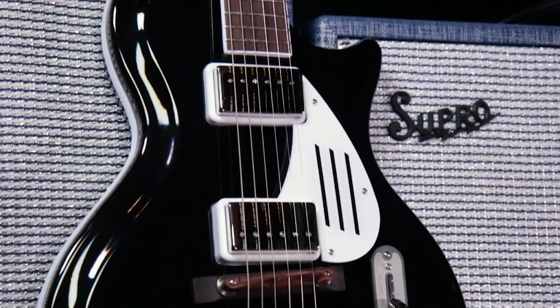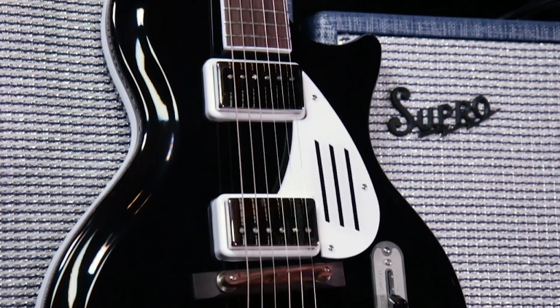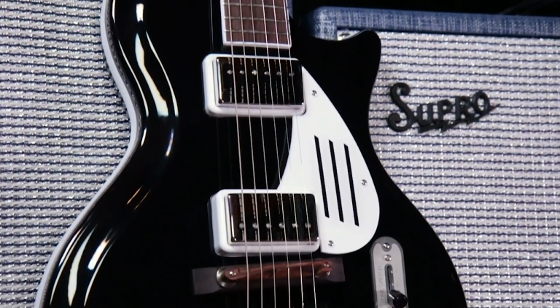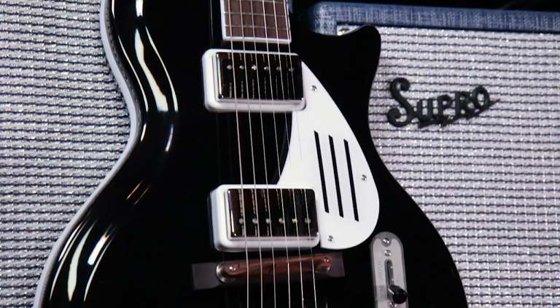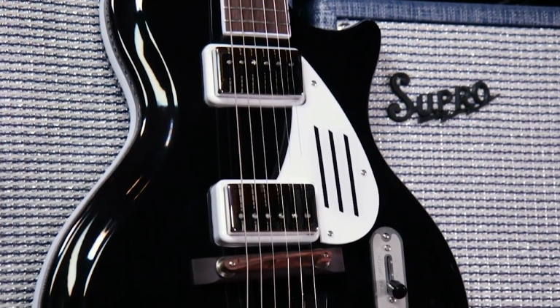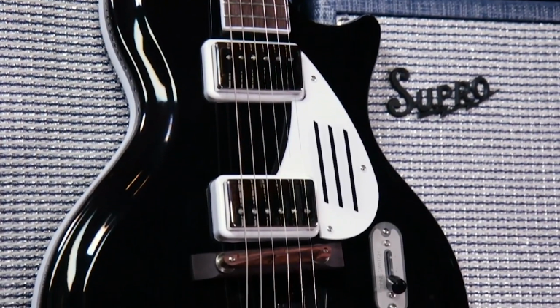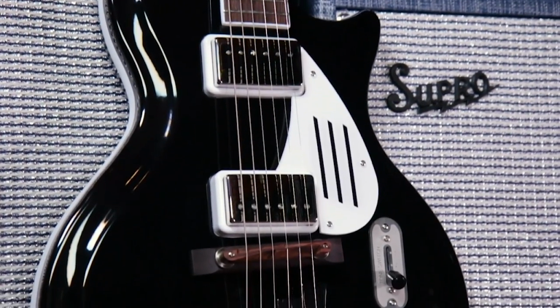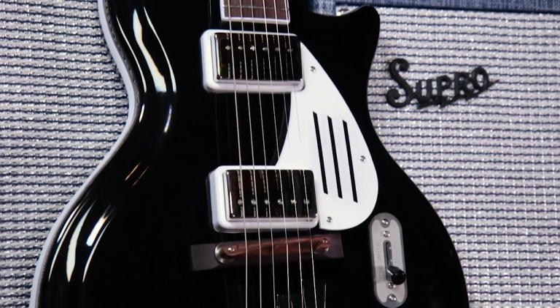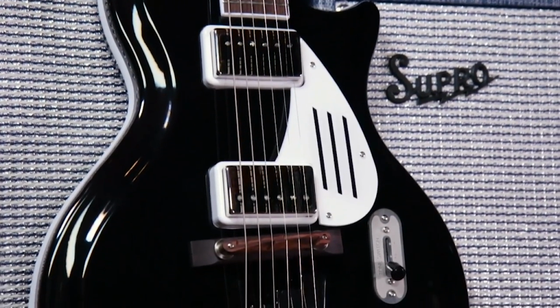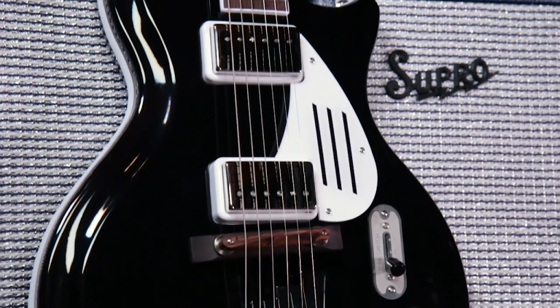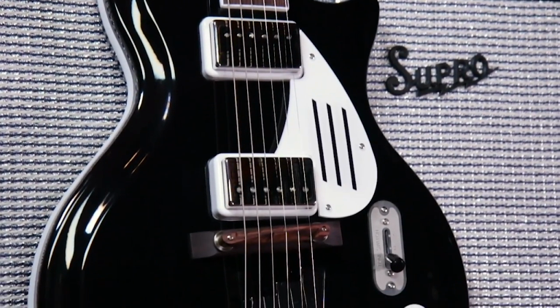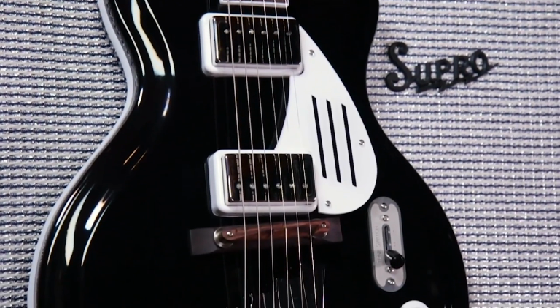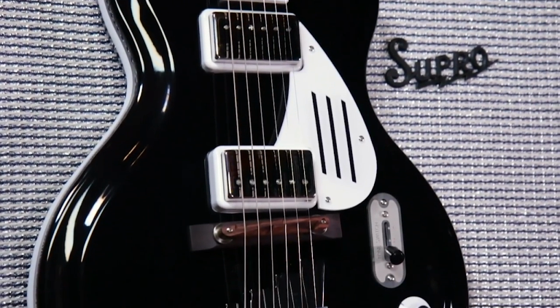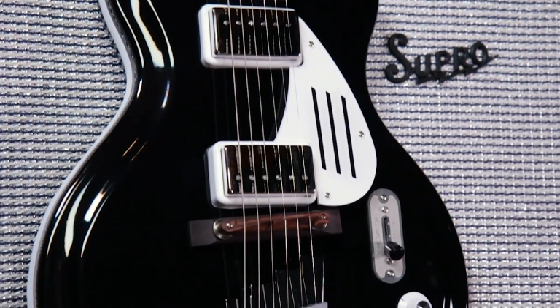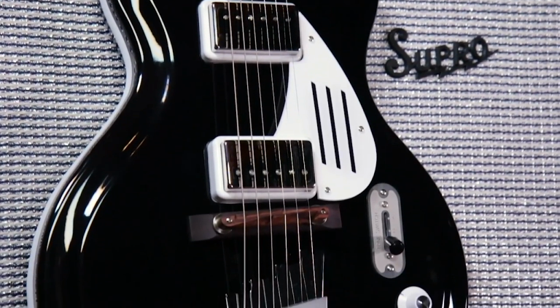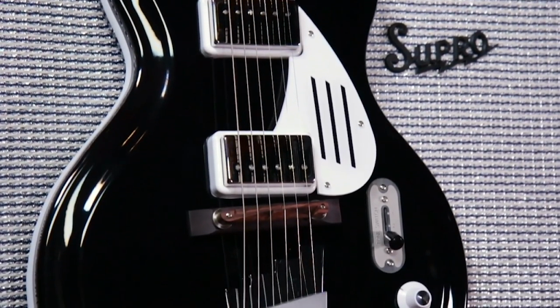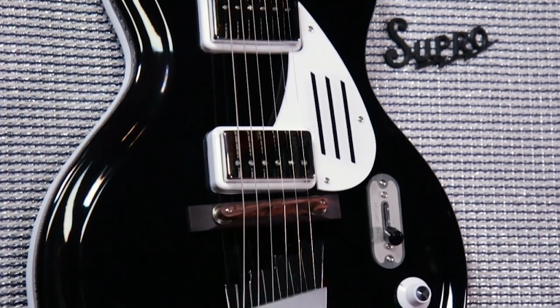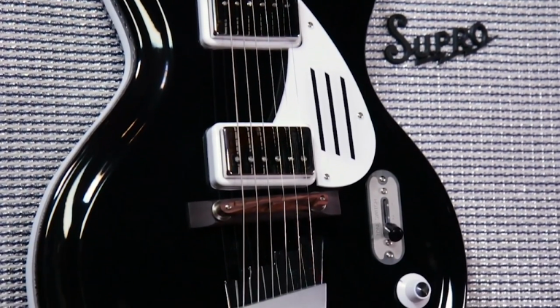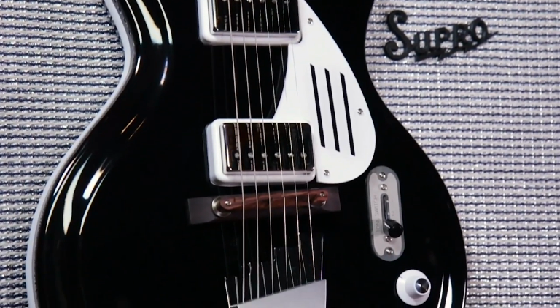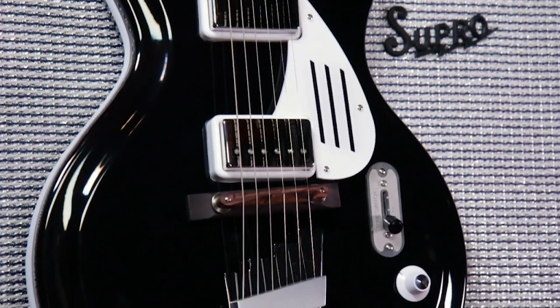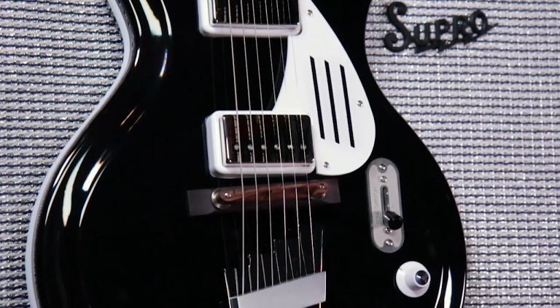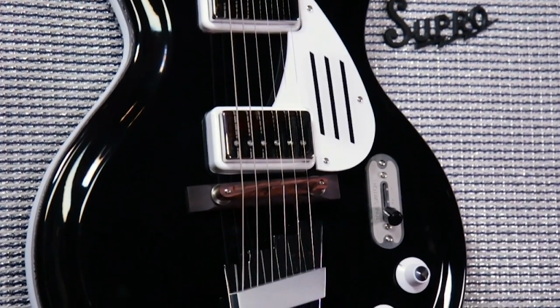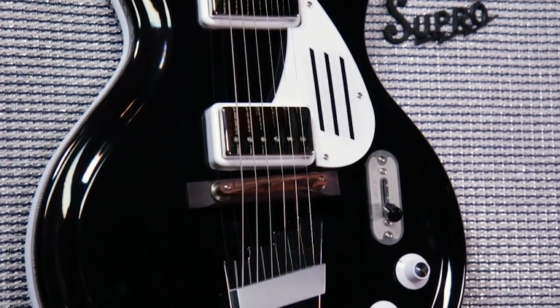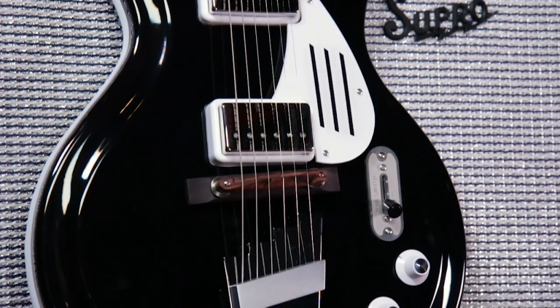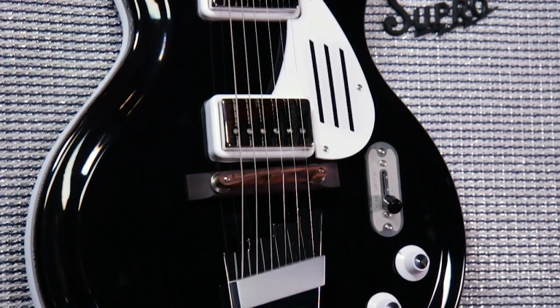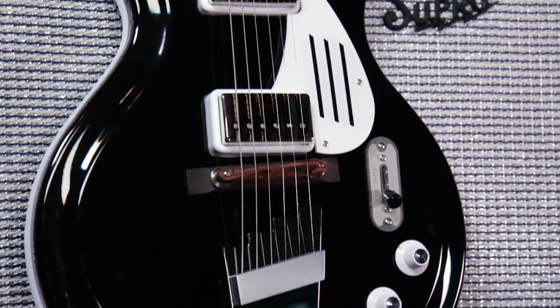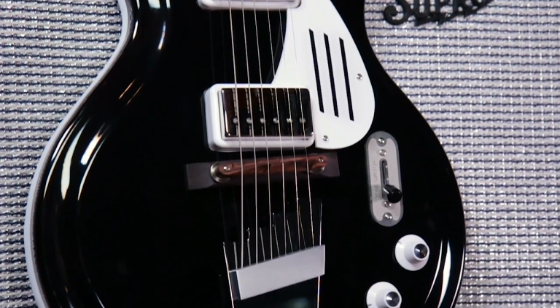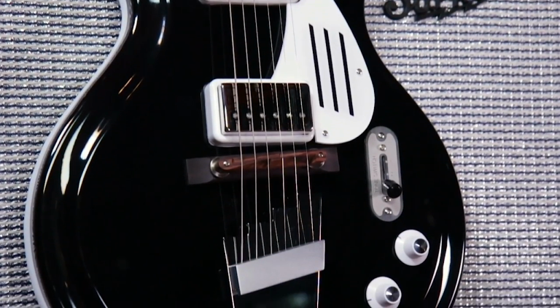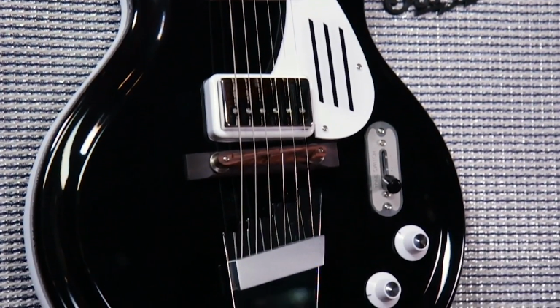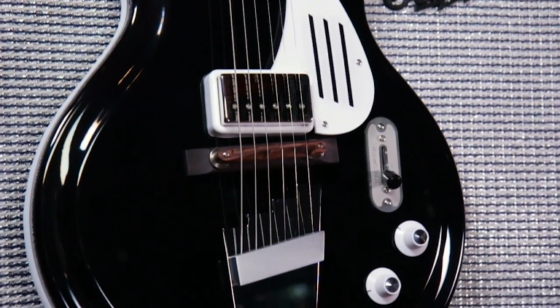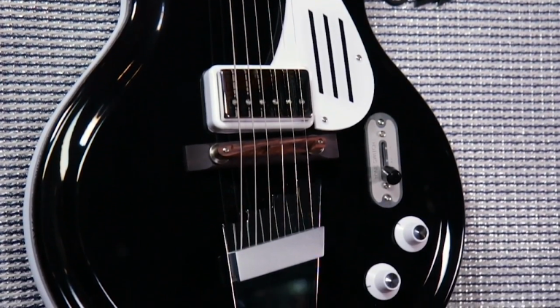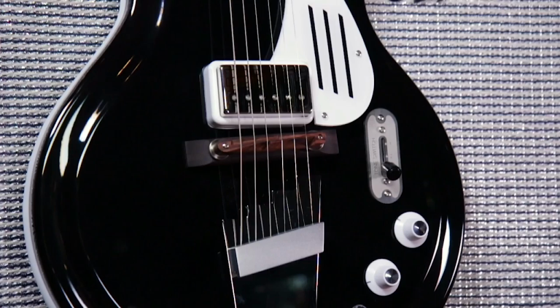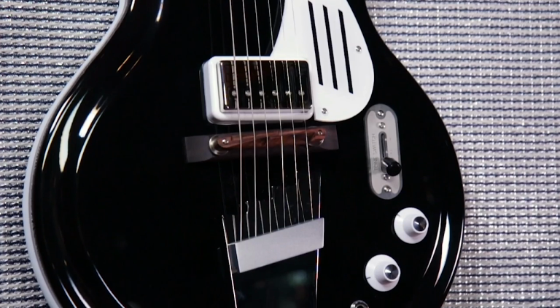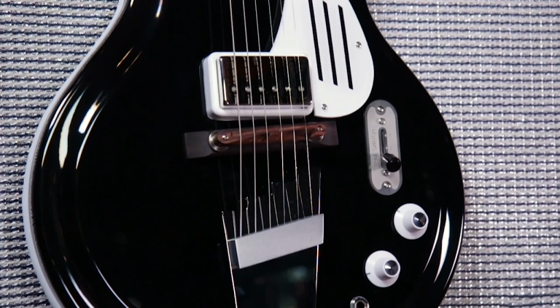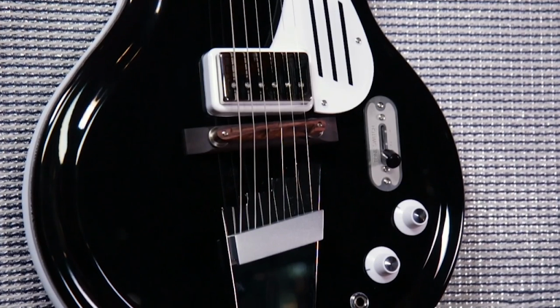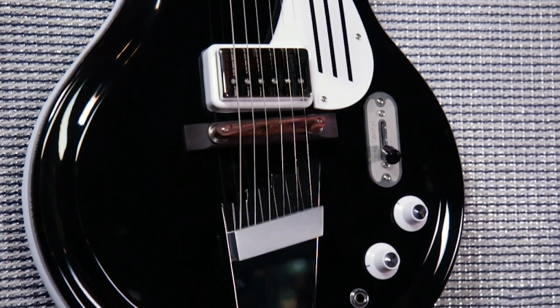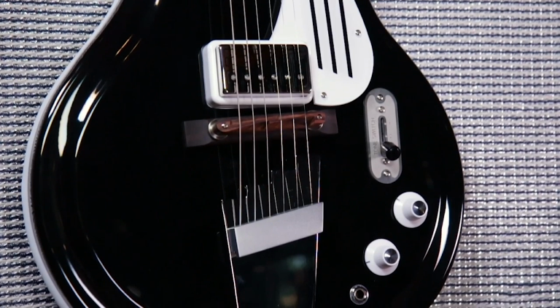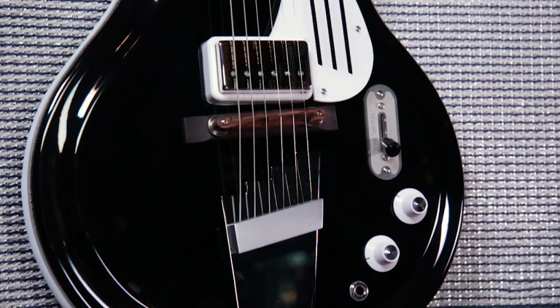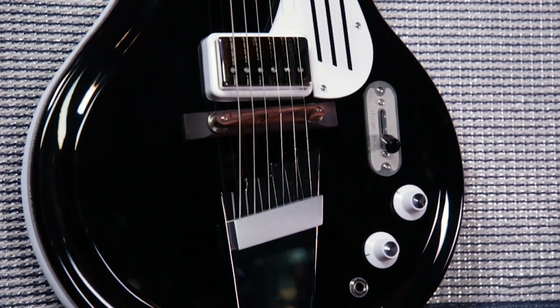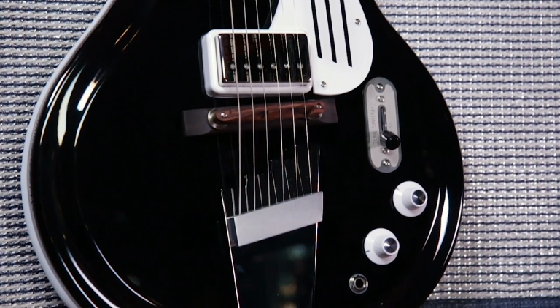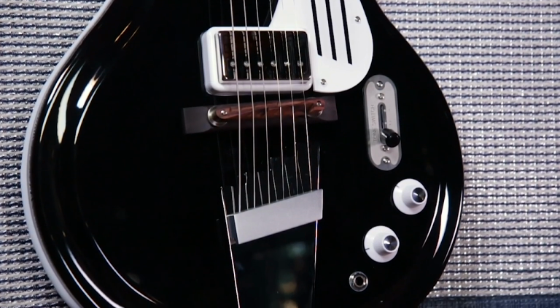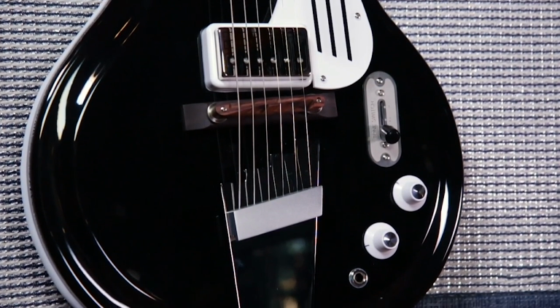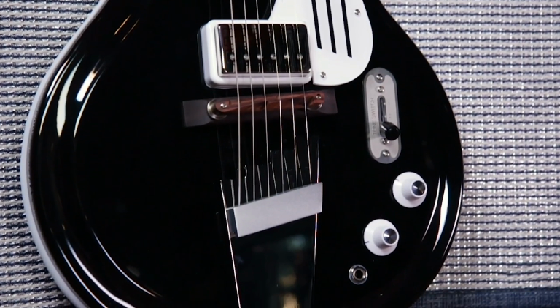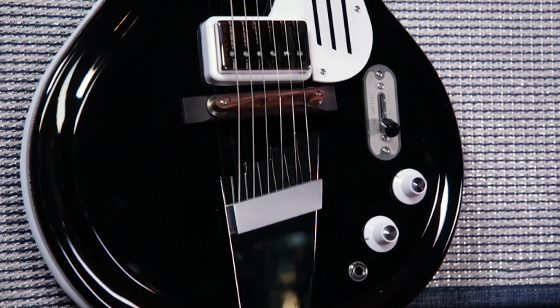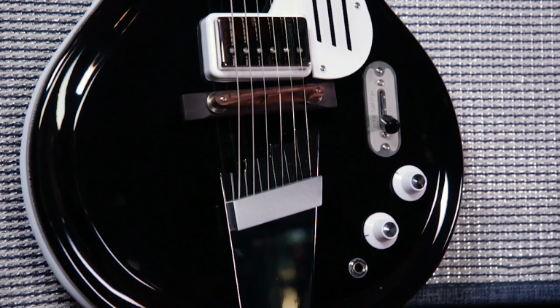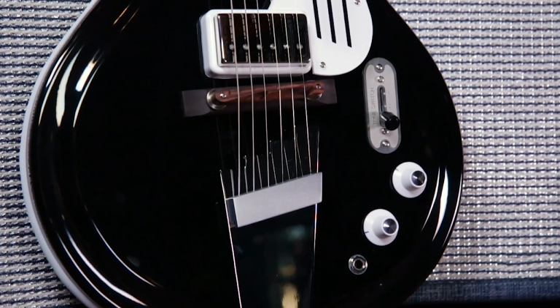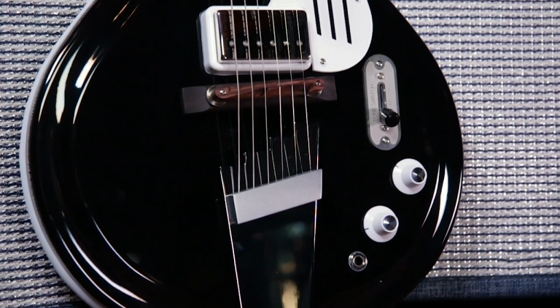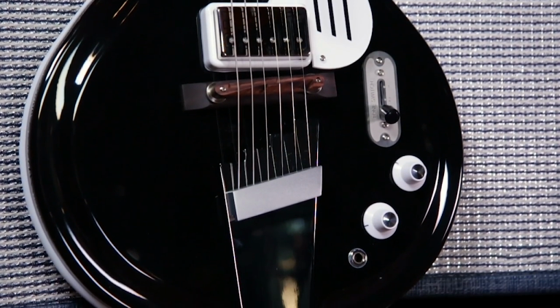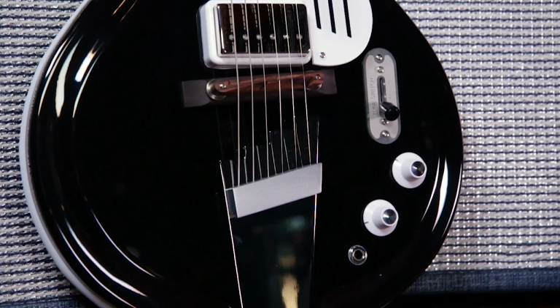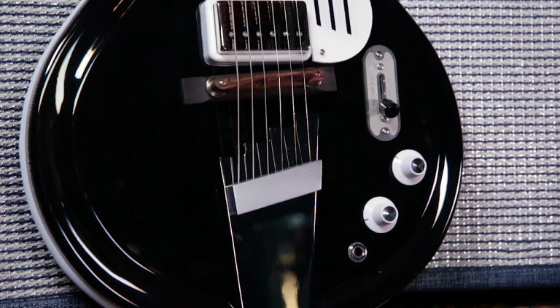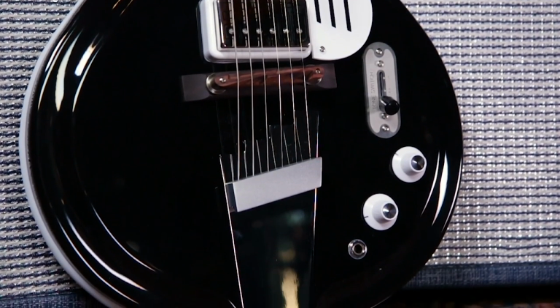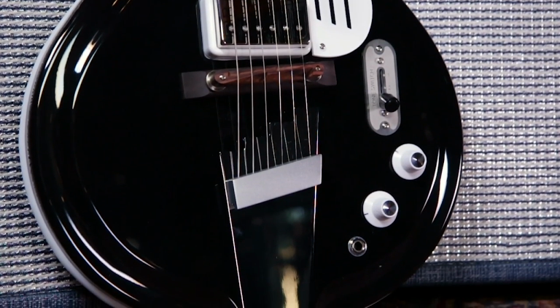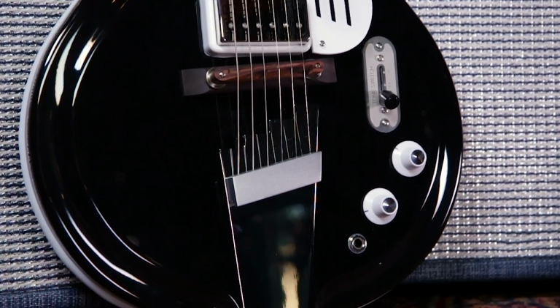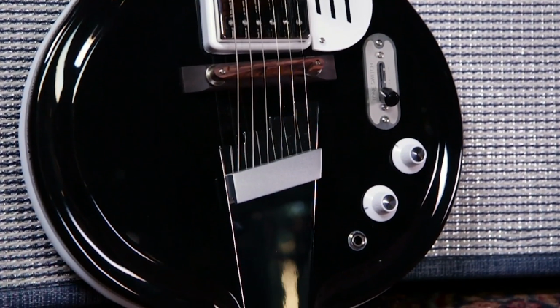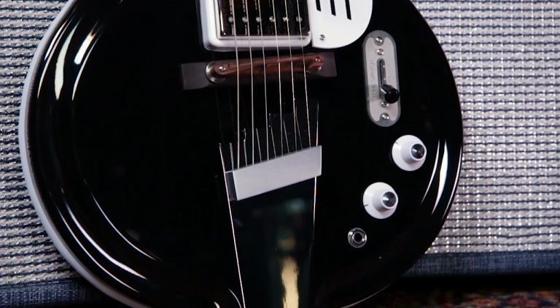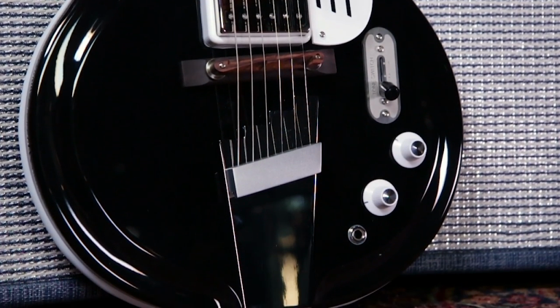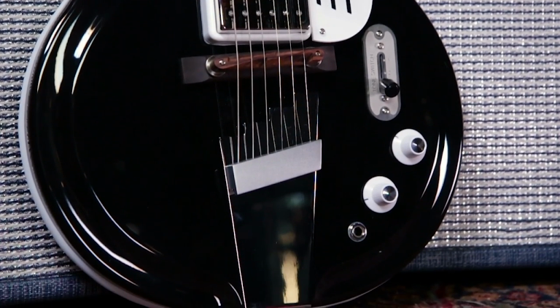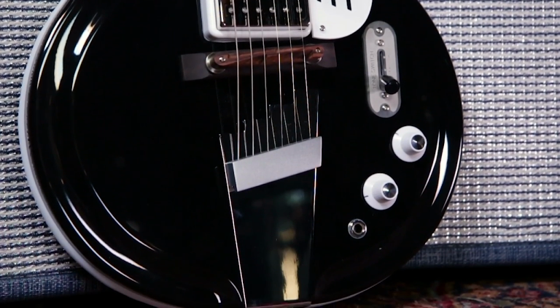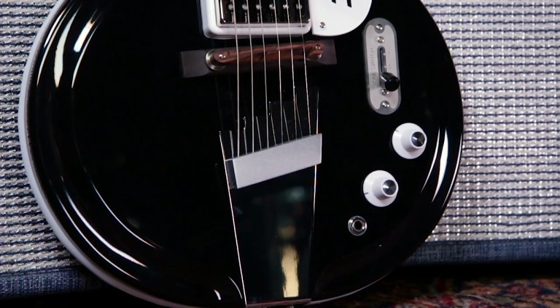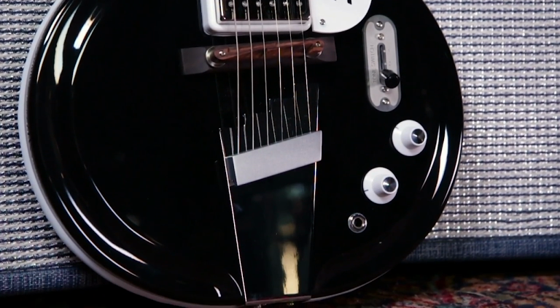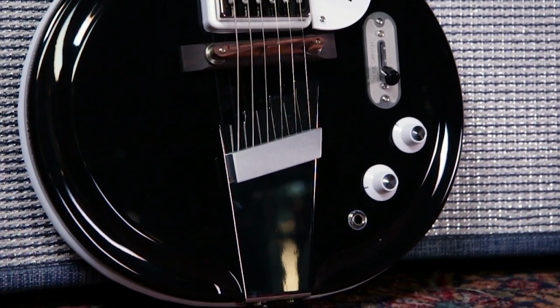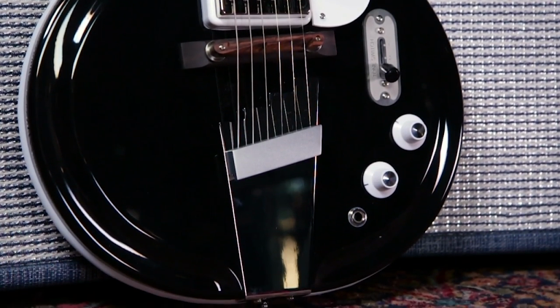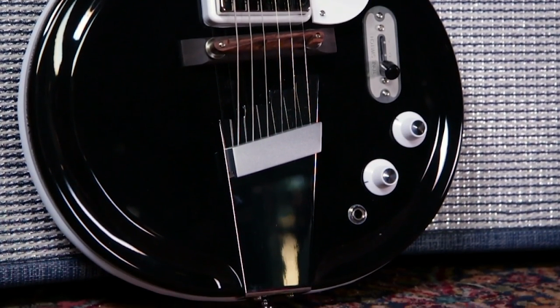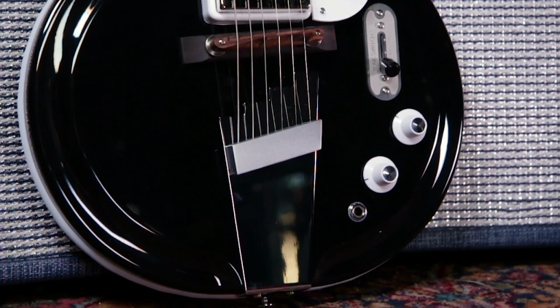So it's a really special guitar. If you want to learn more about Supro's Black Holiday semi-hollow guitar, just go to your local Guitar Center or go to guitarcenter.com.